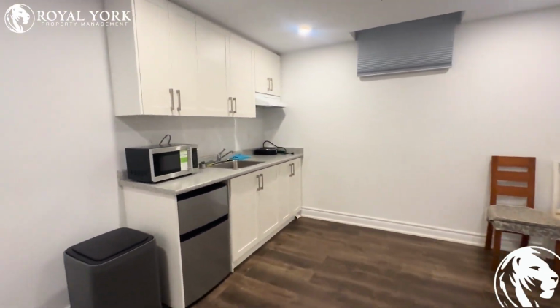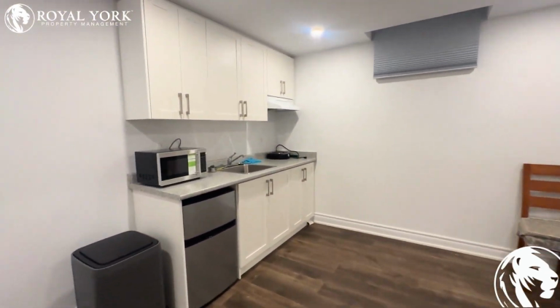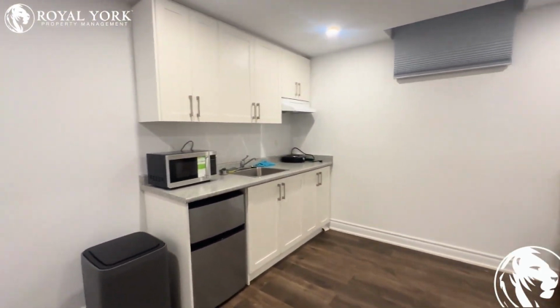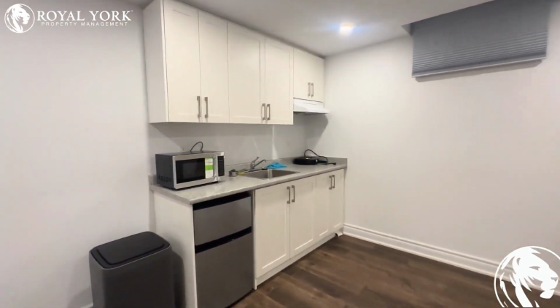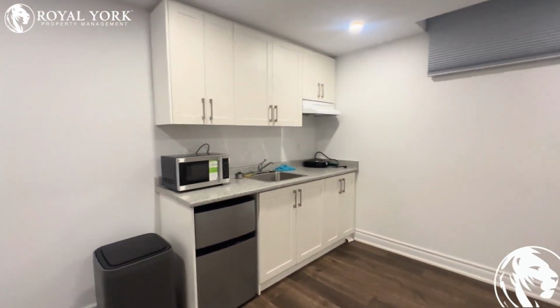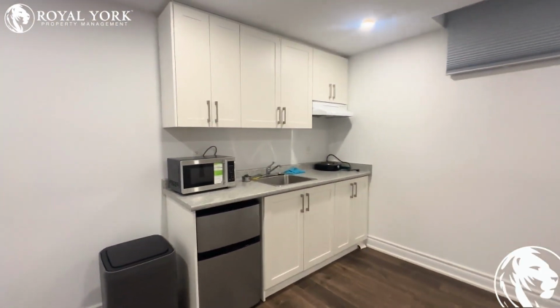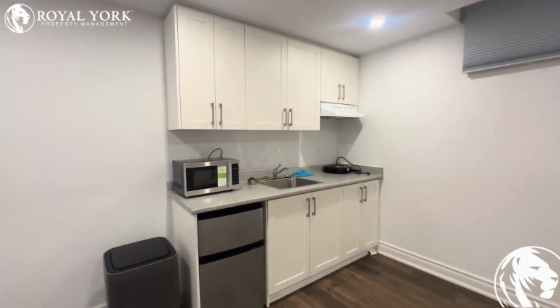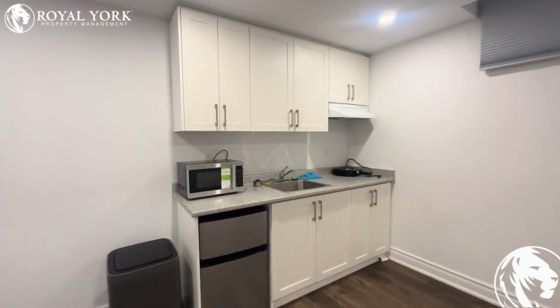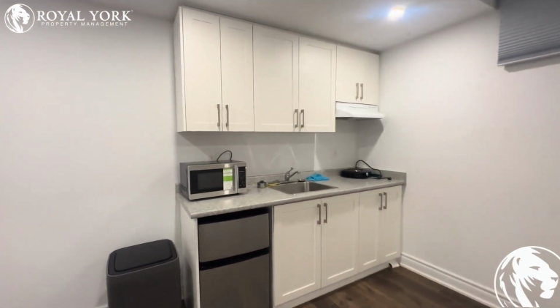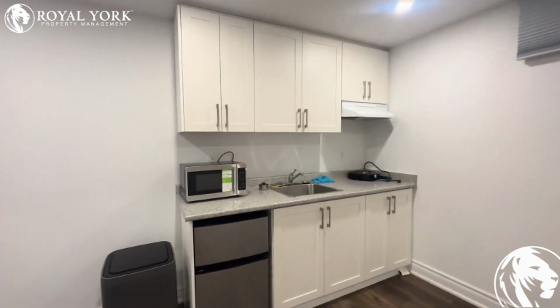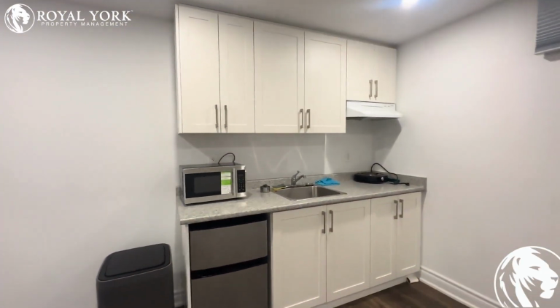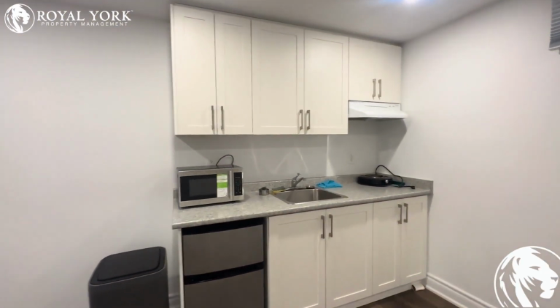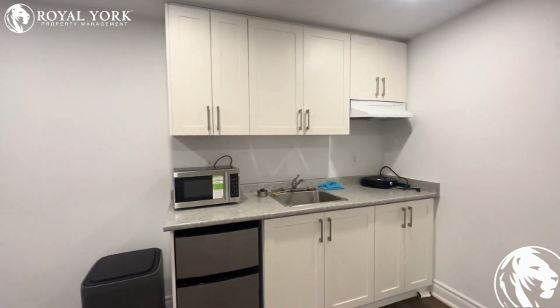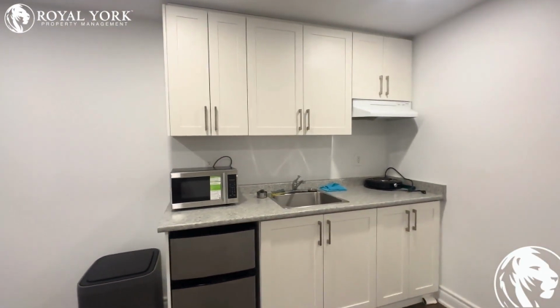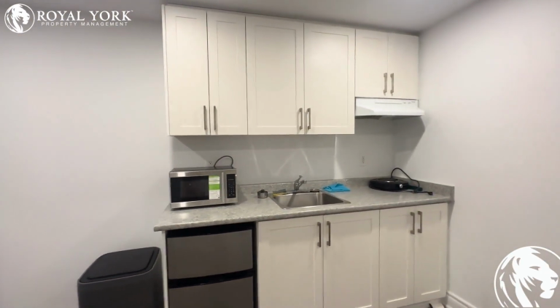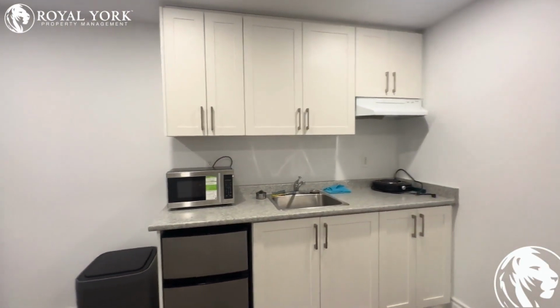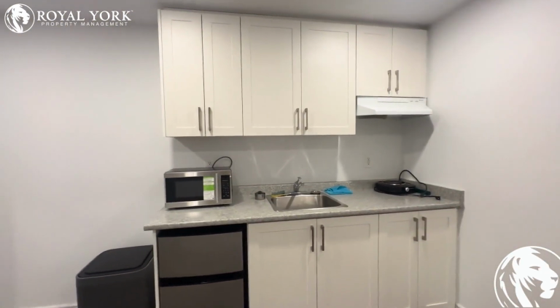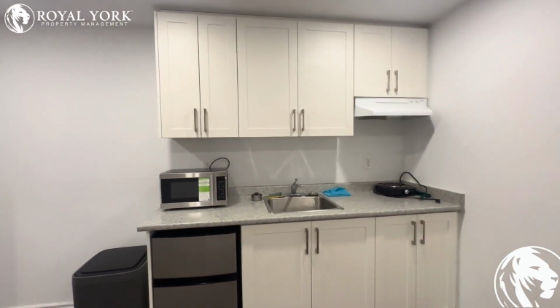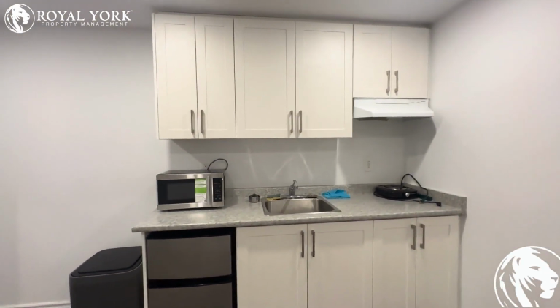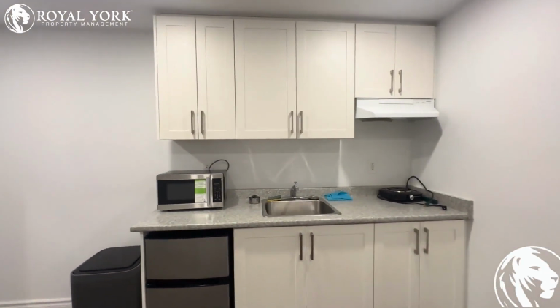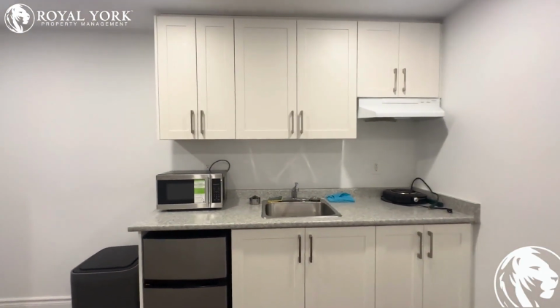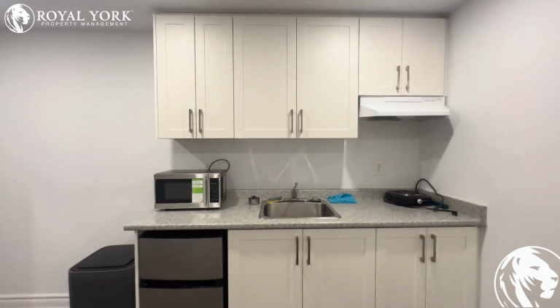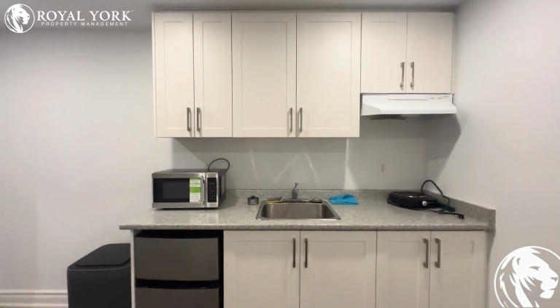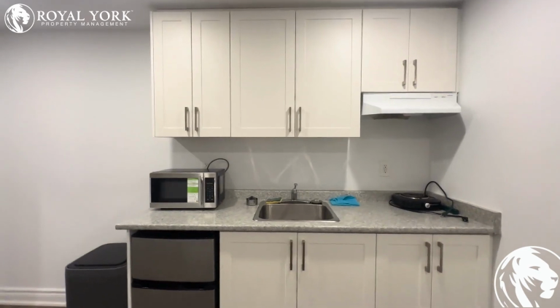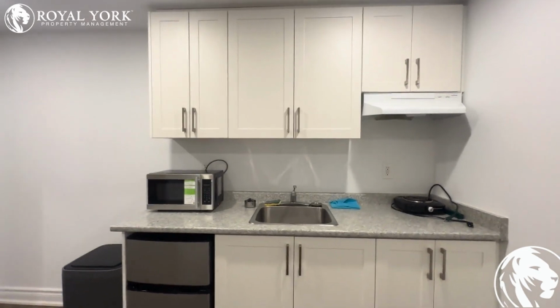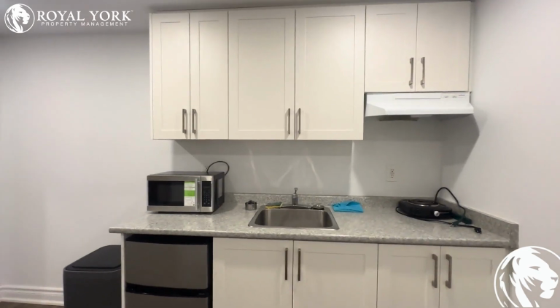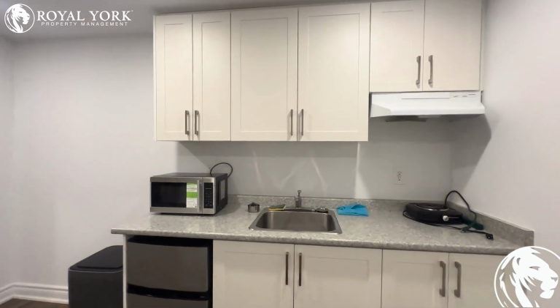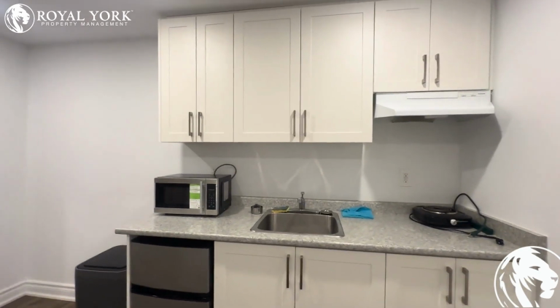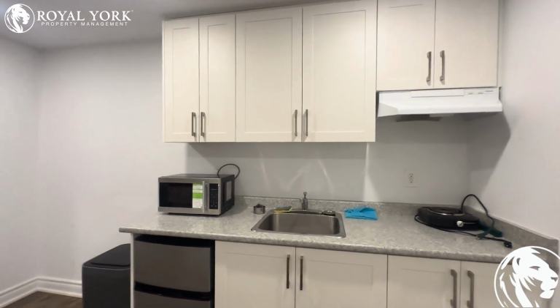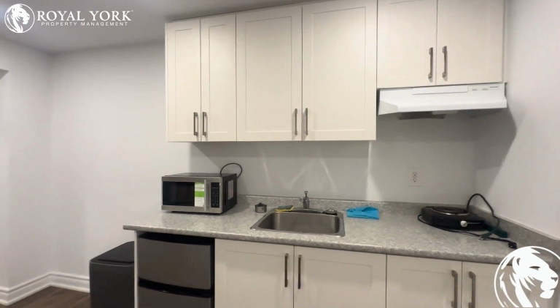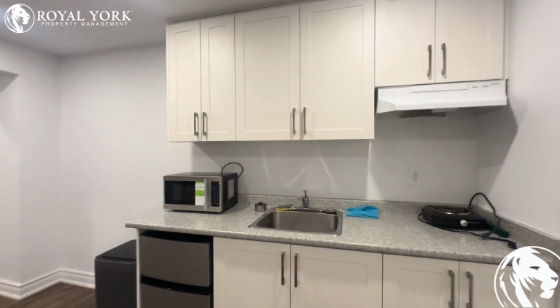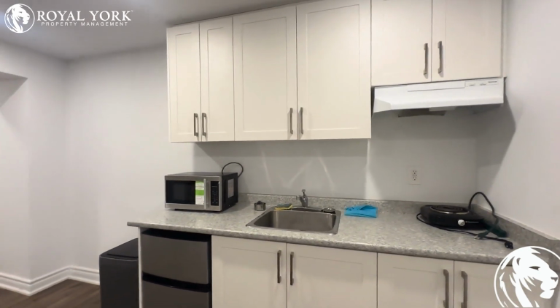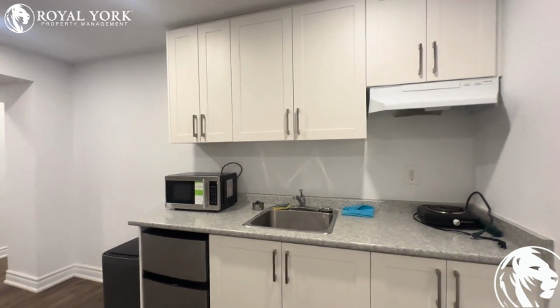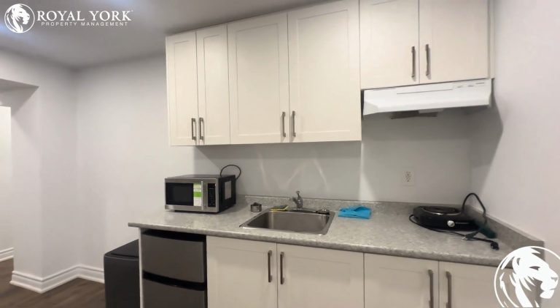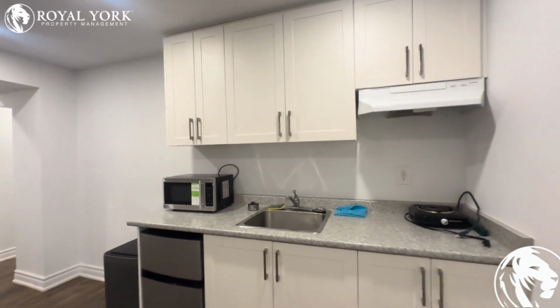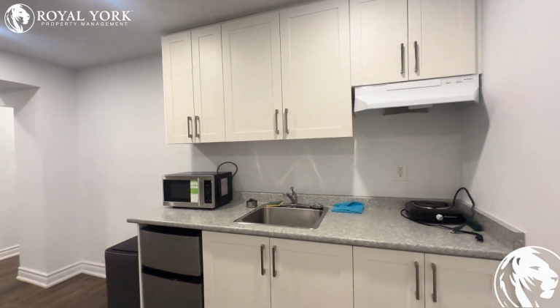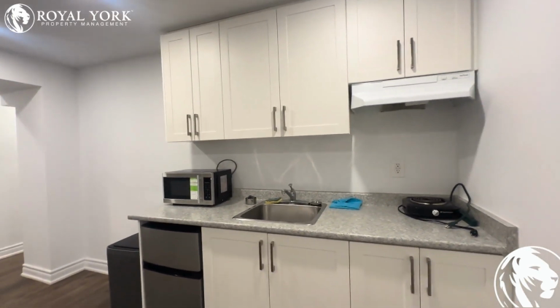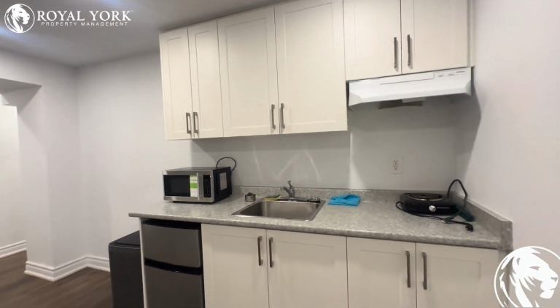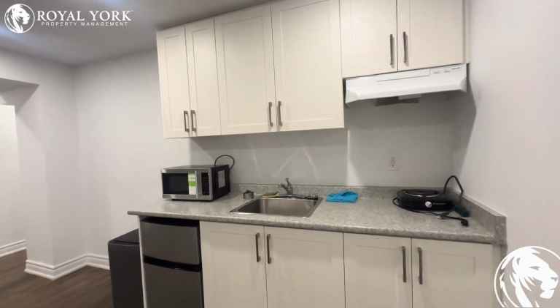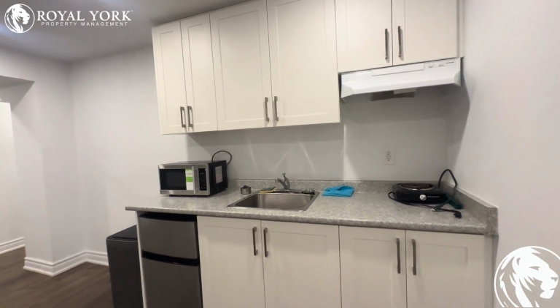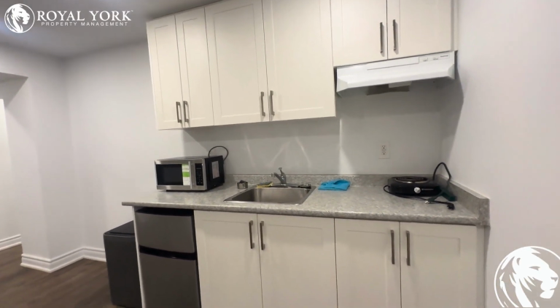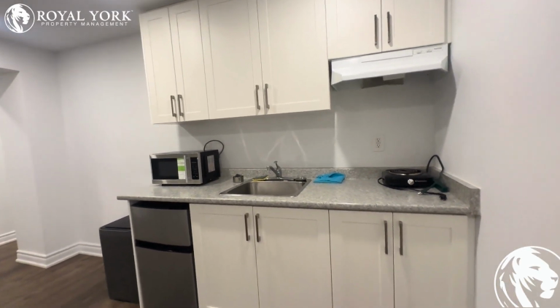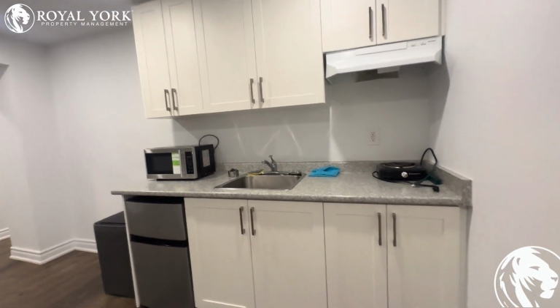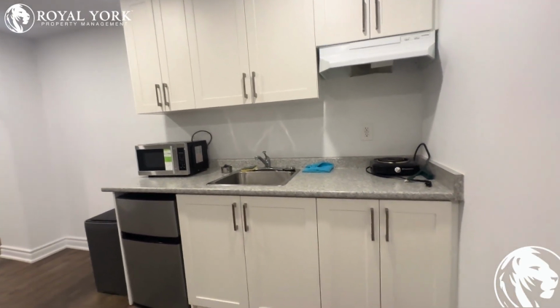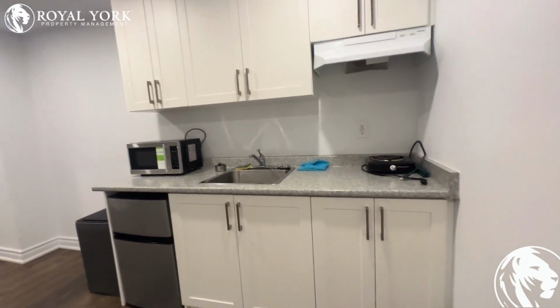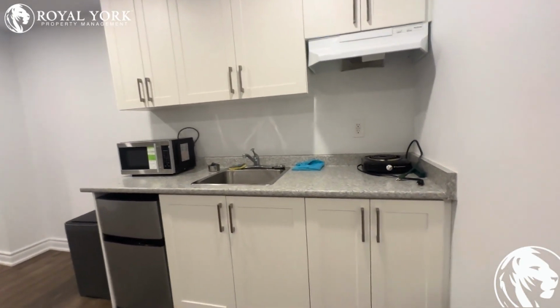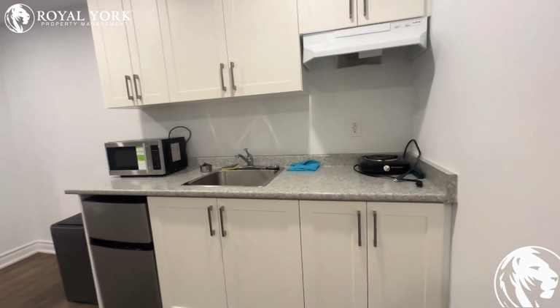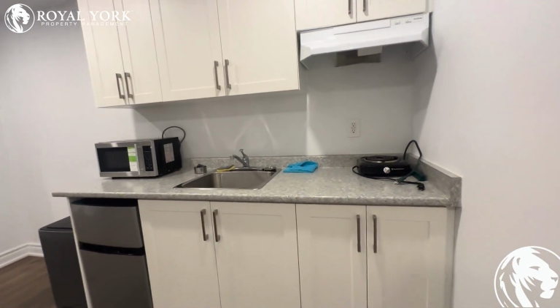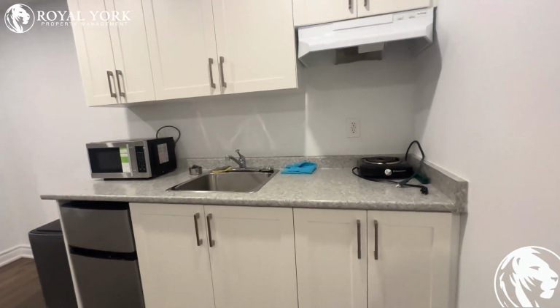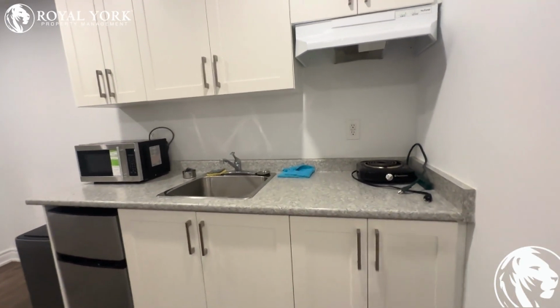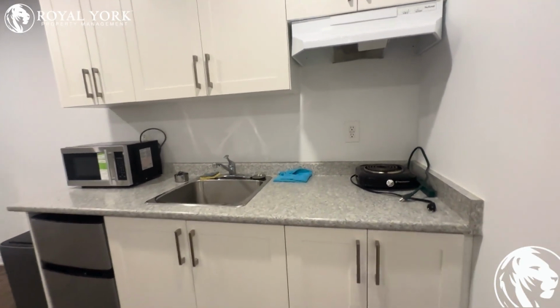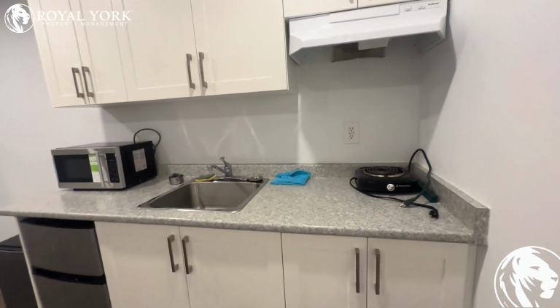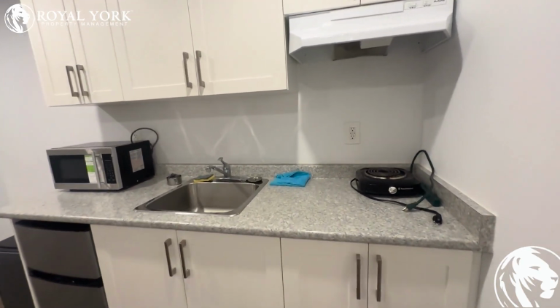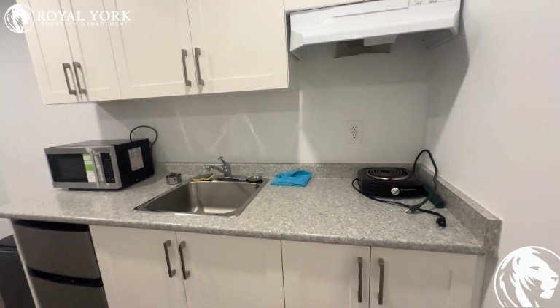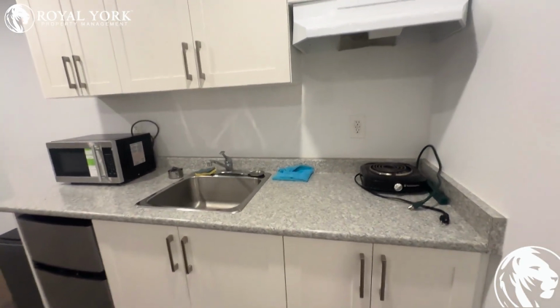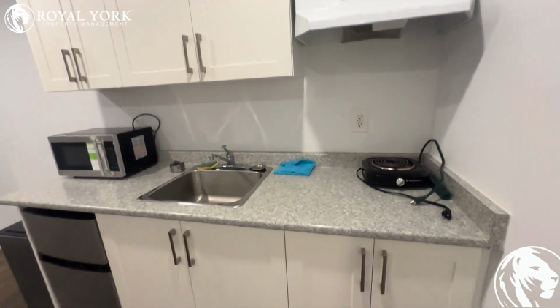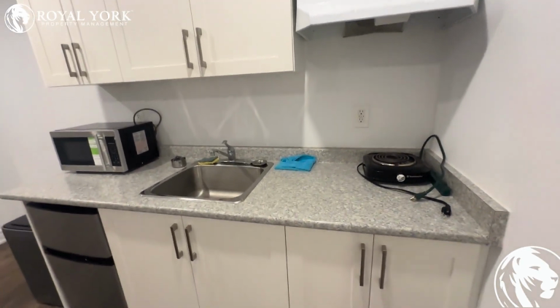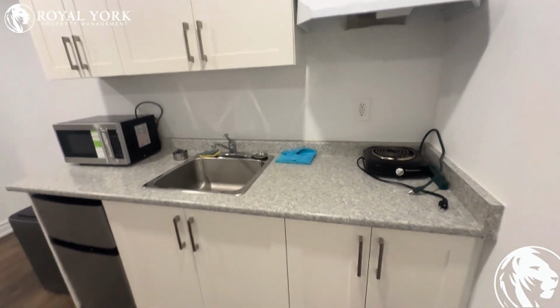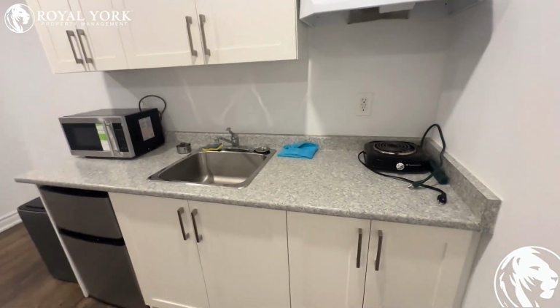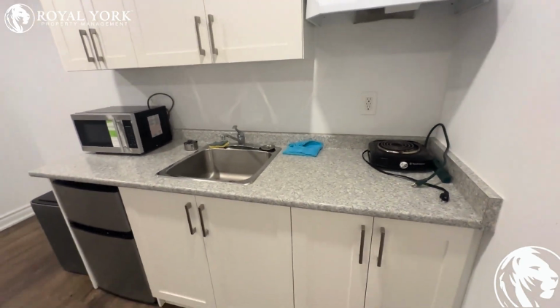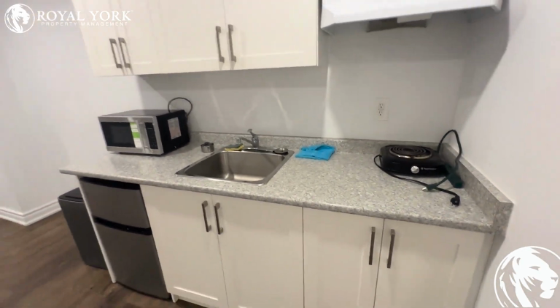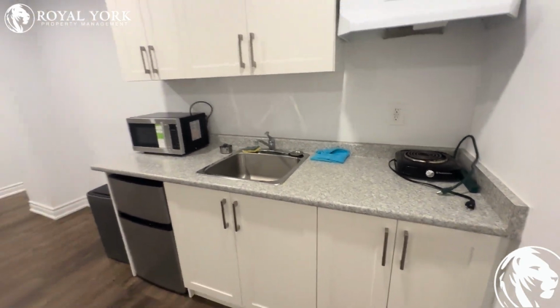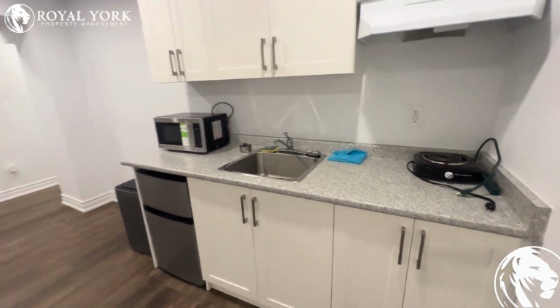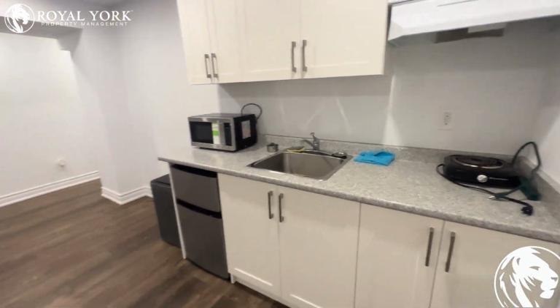You have an adorable kitchen with all of your needed appliances: a microwave, a mini fridge, and an oven top.